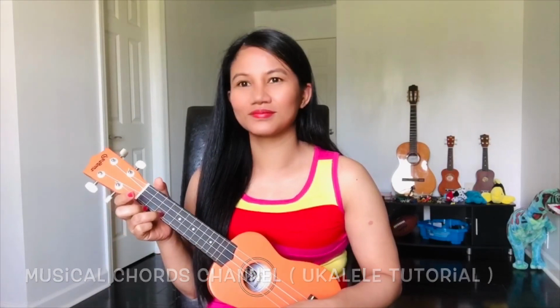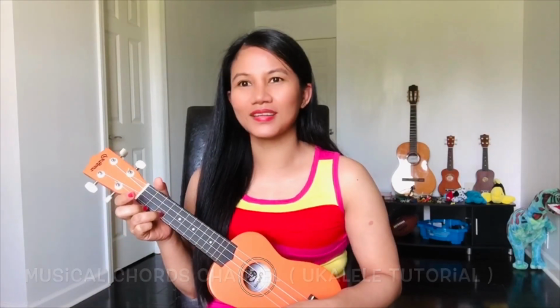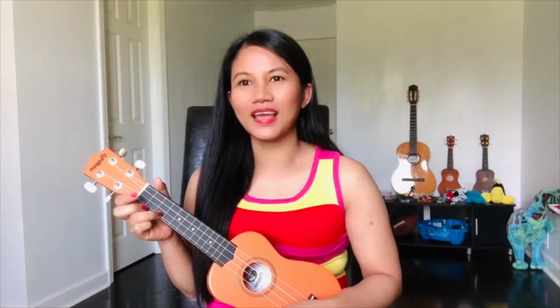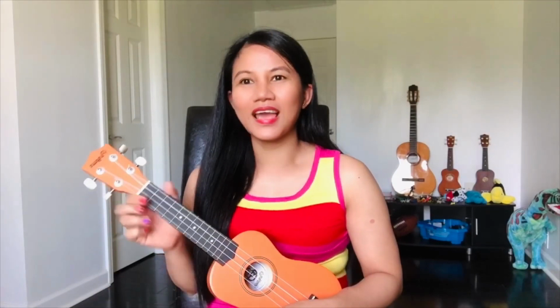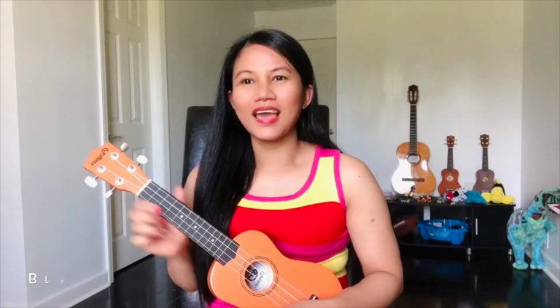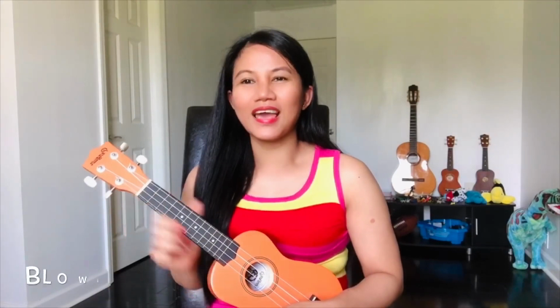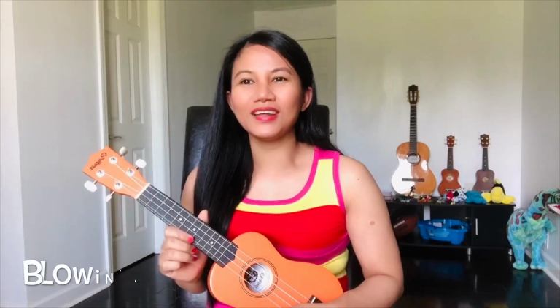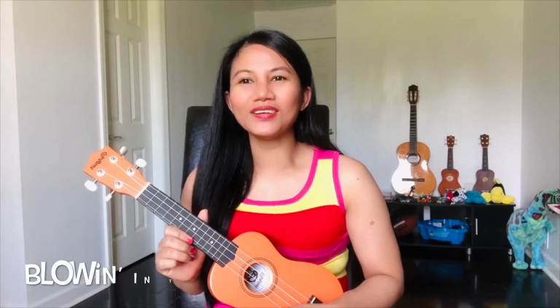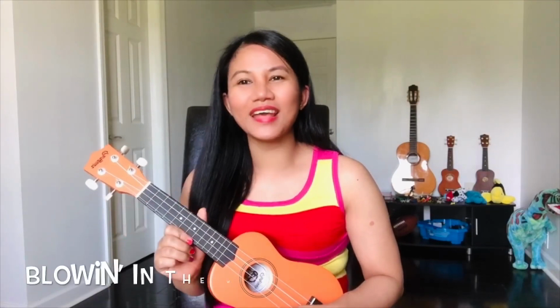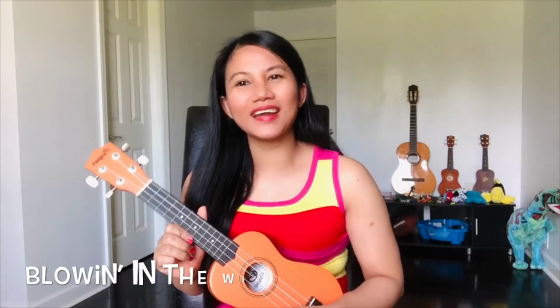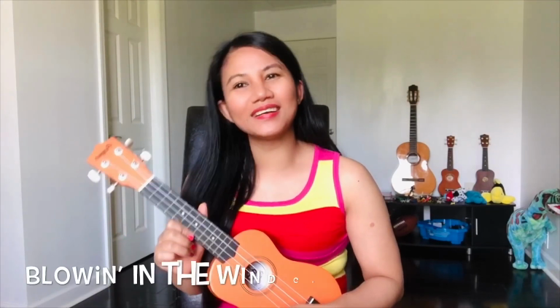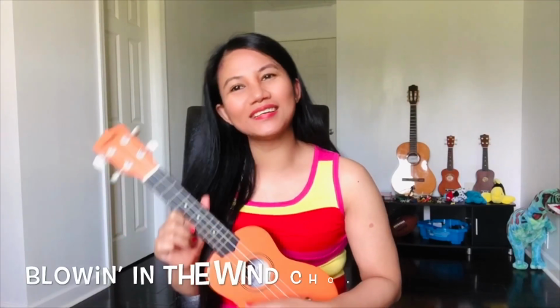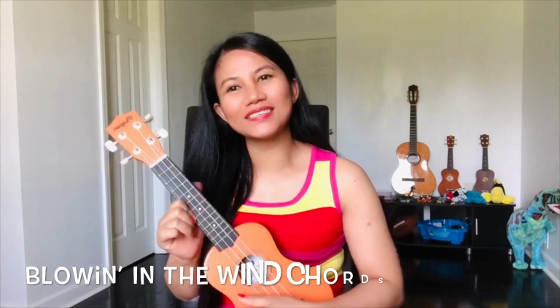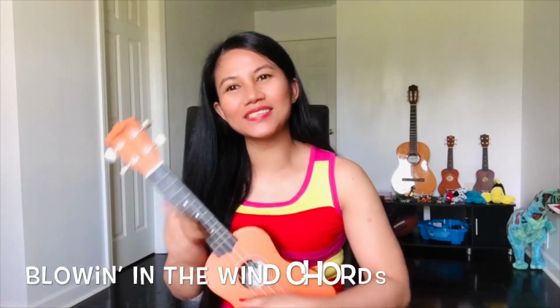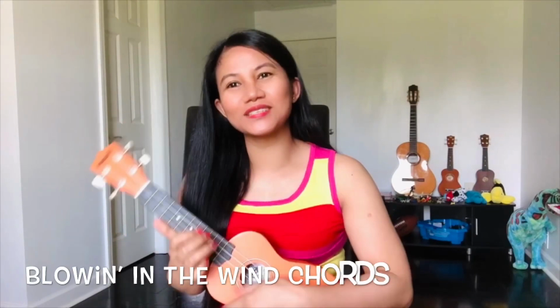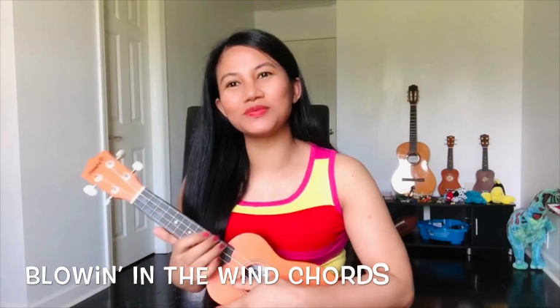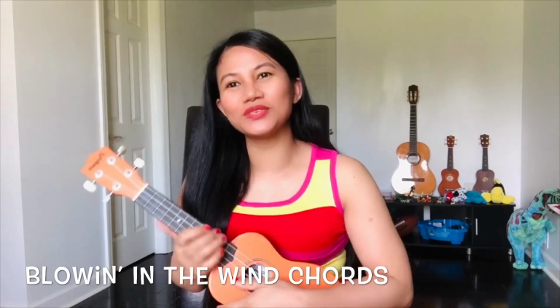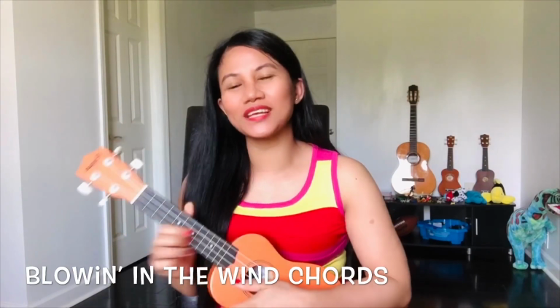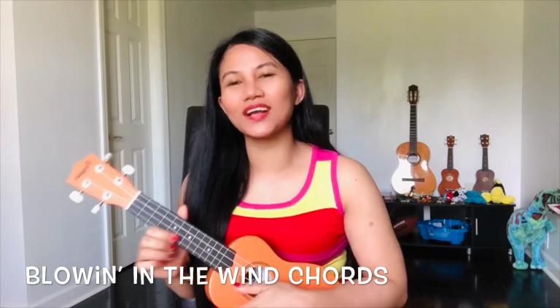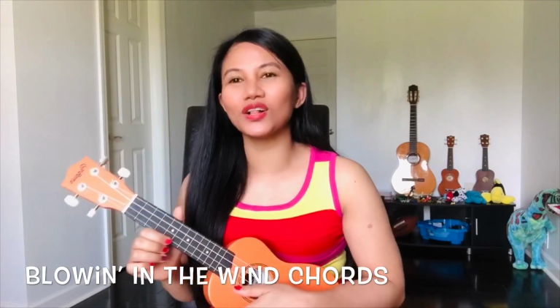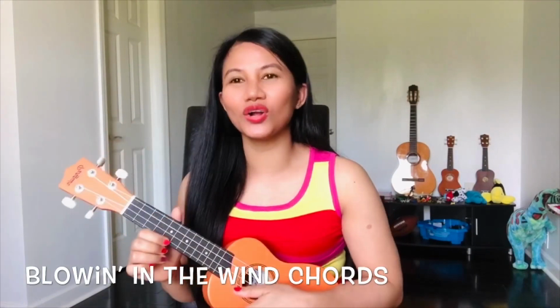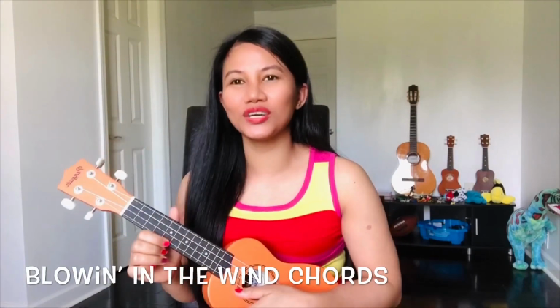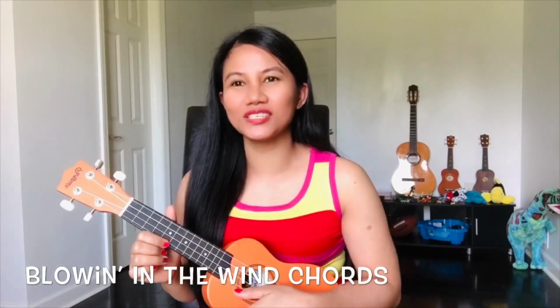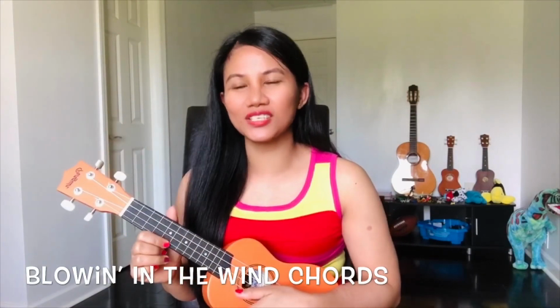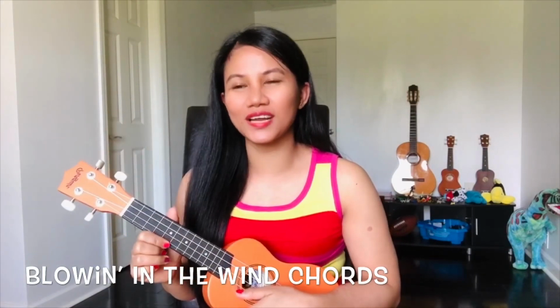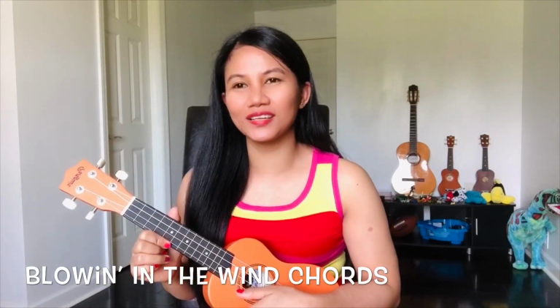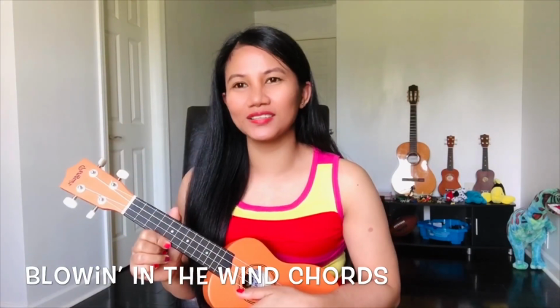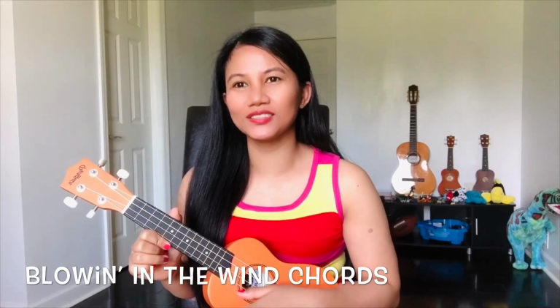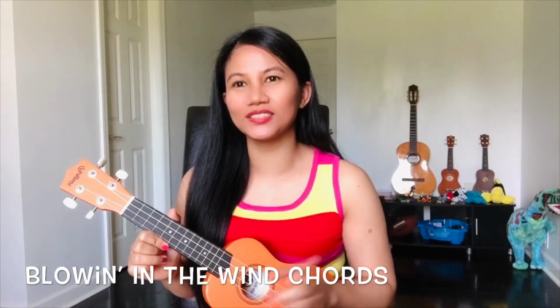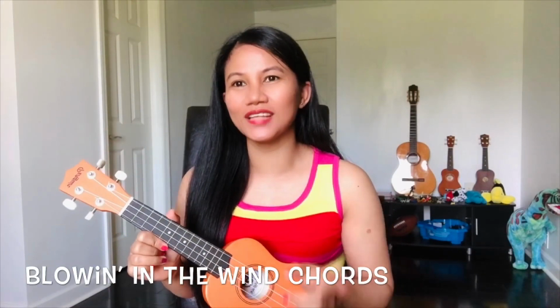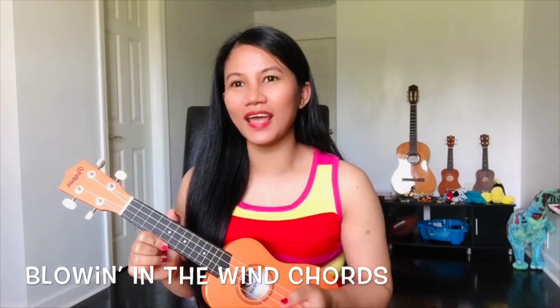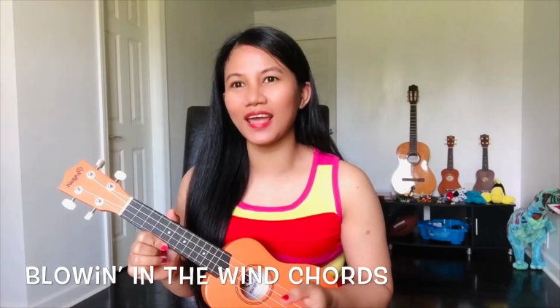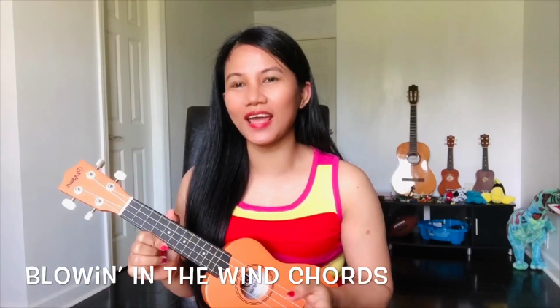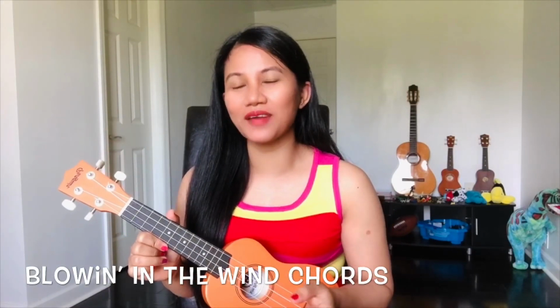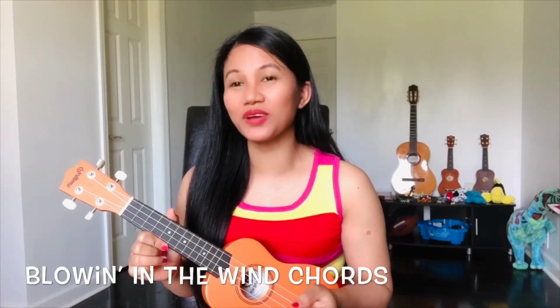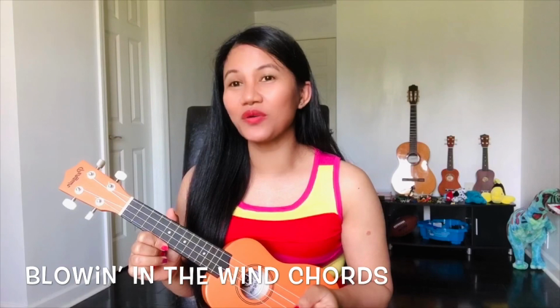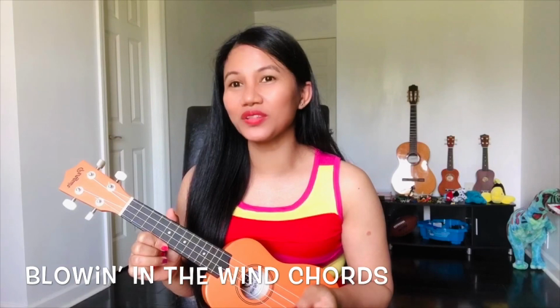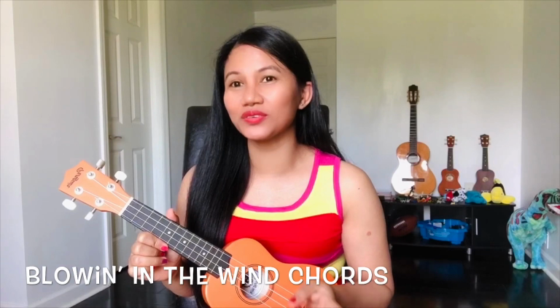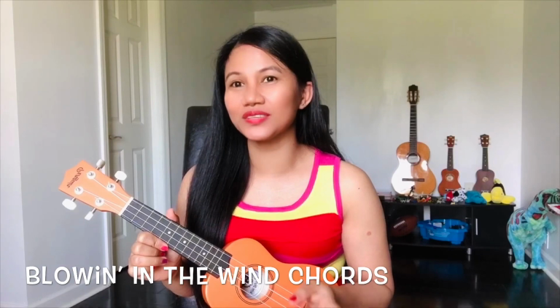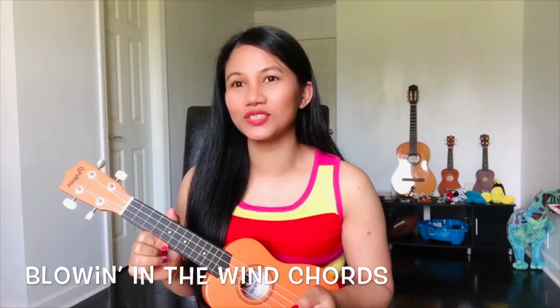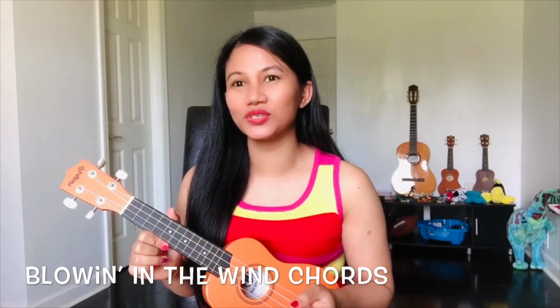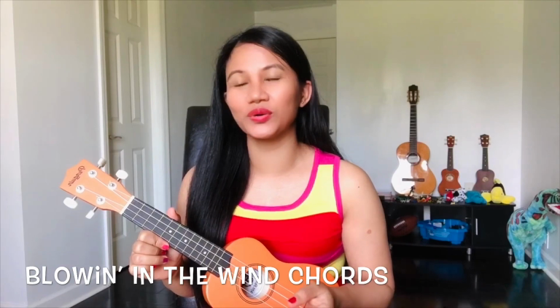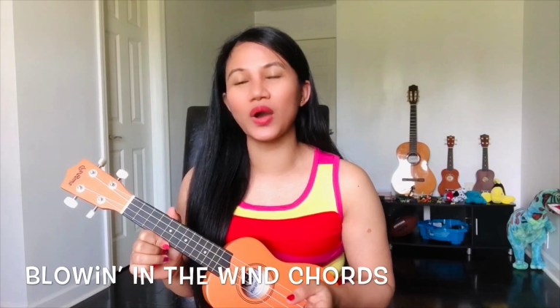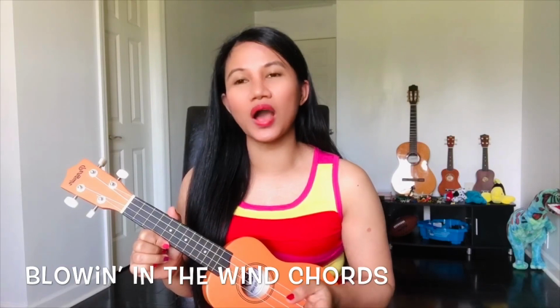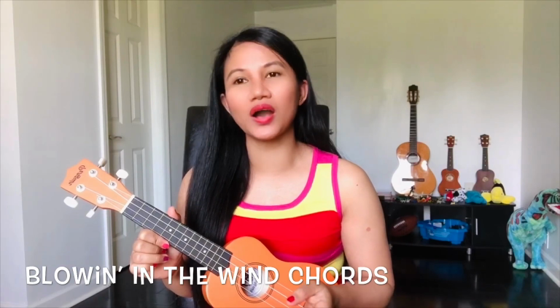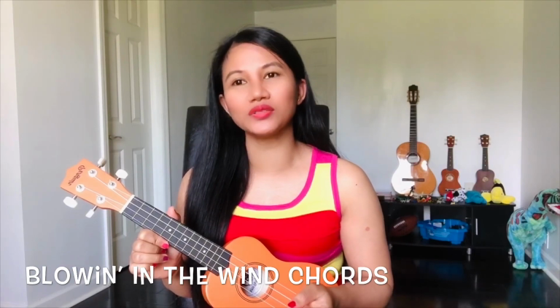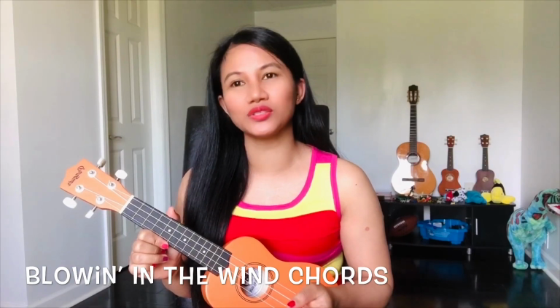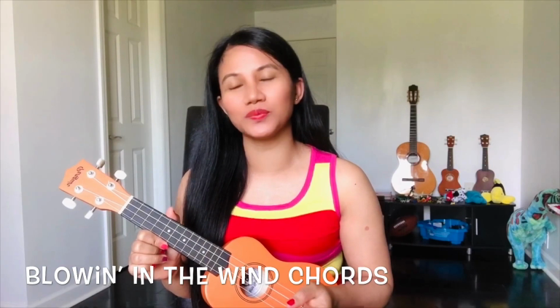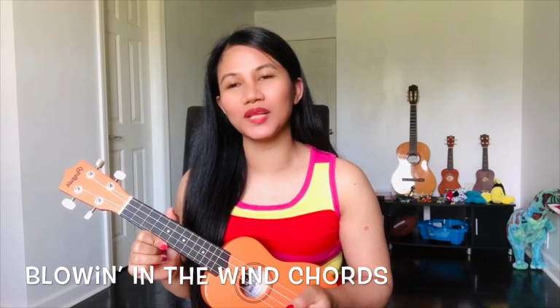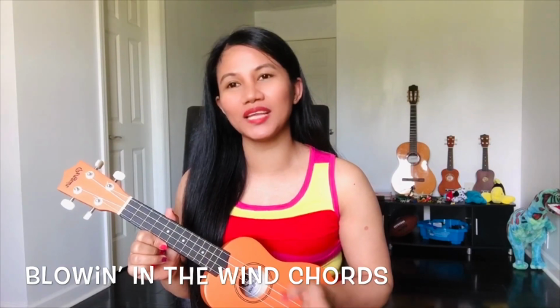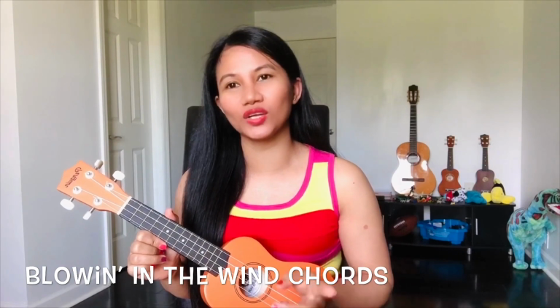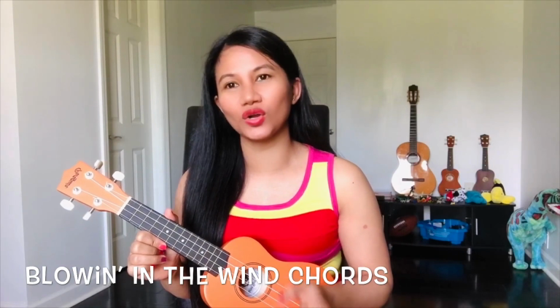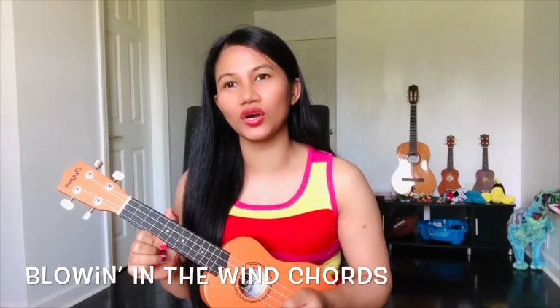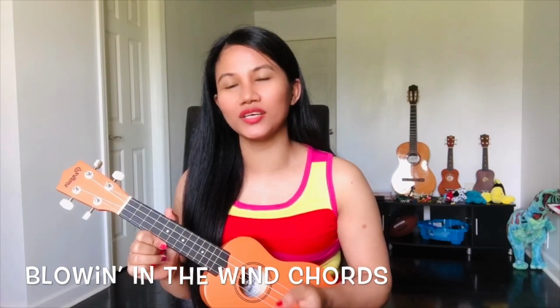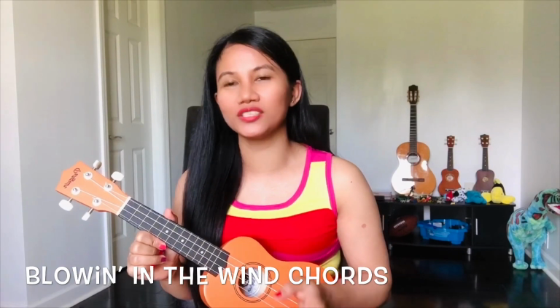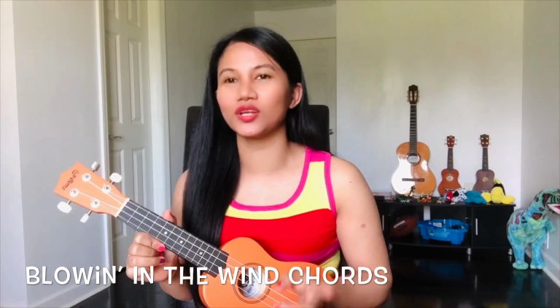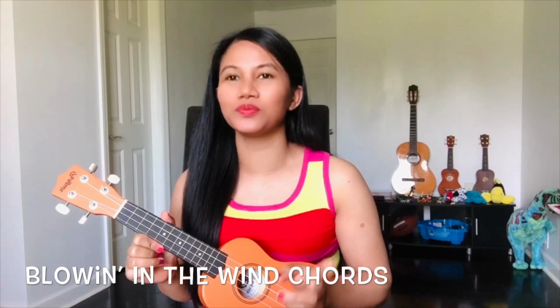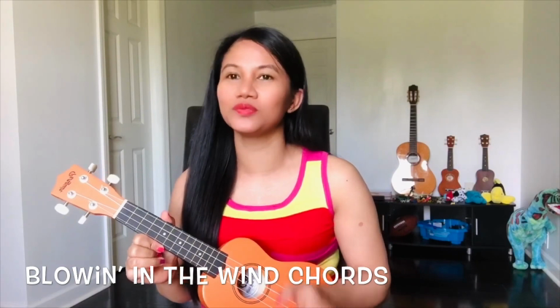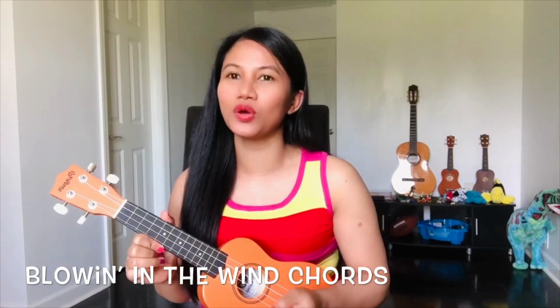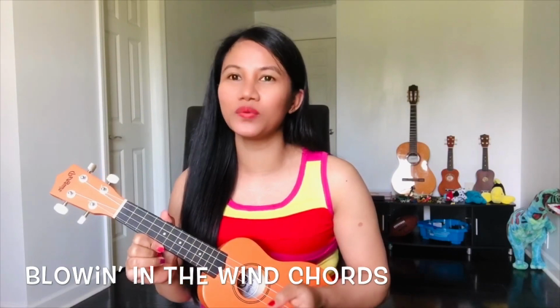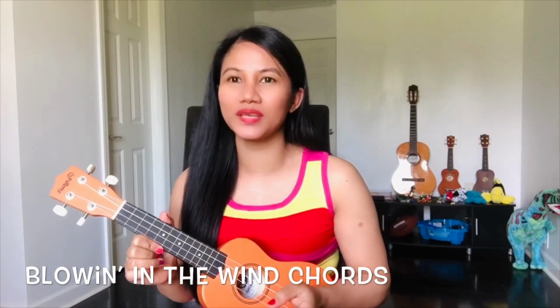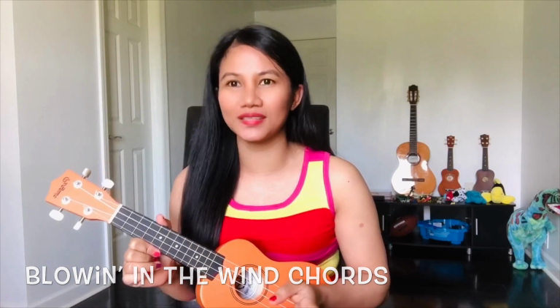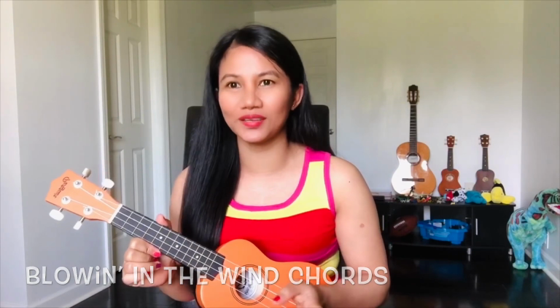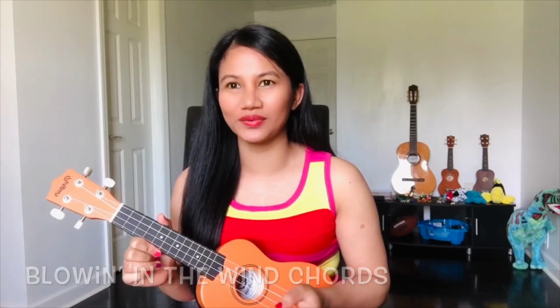Hello there! This is Musical Chords Channel. Today I'm going to teach you how to play the chords of Blowing in the Wind.